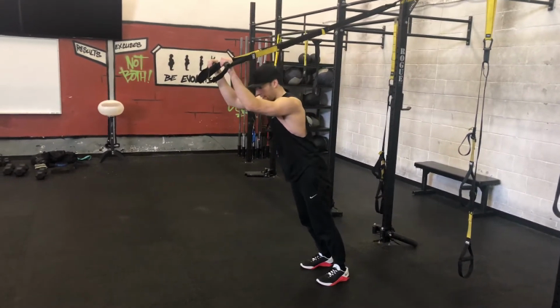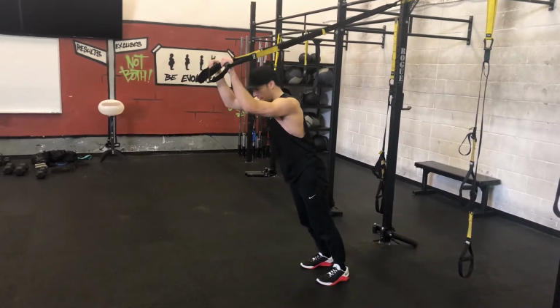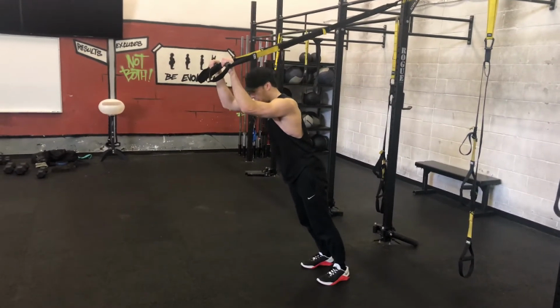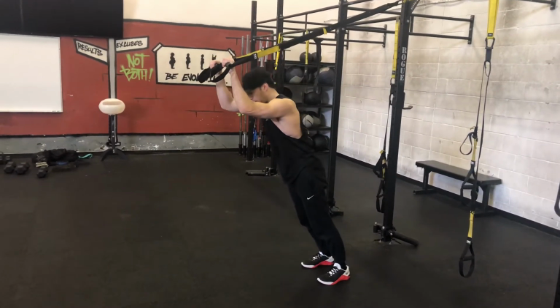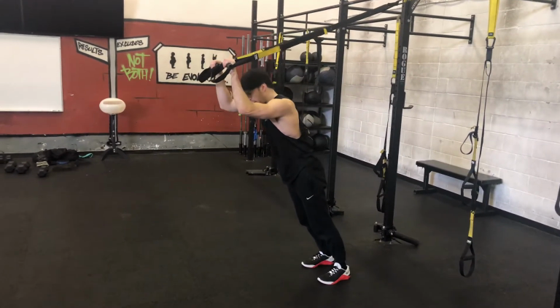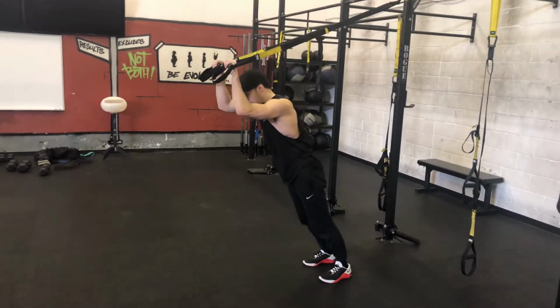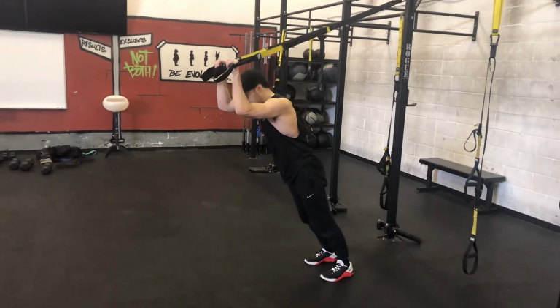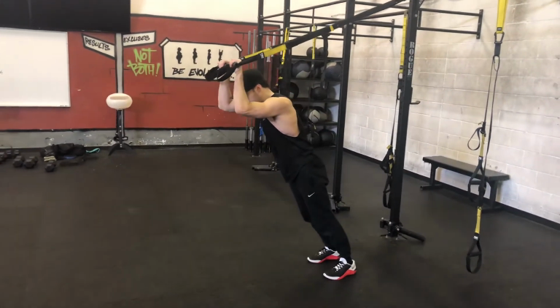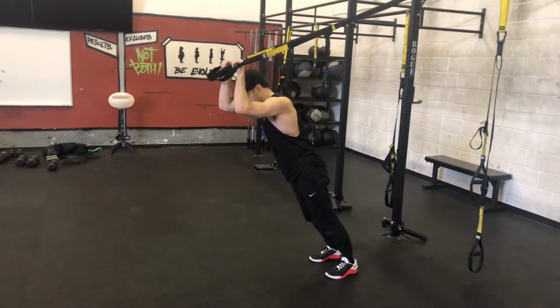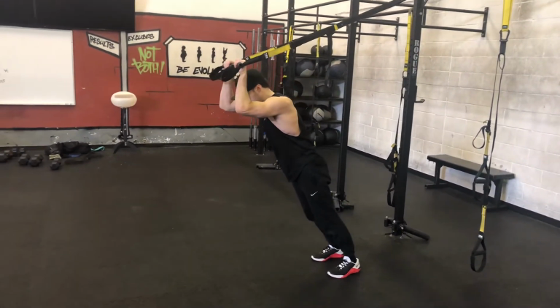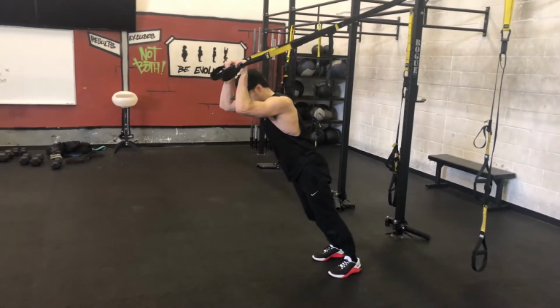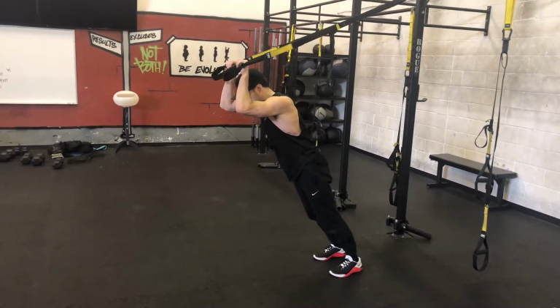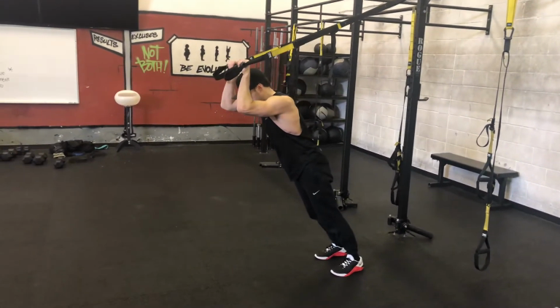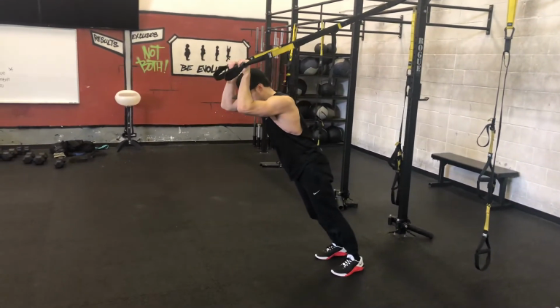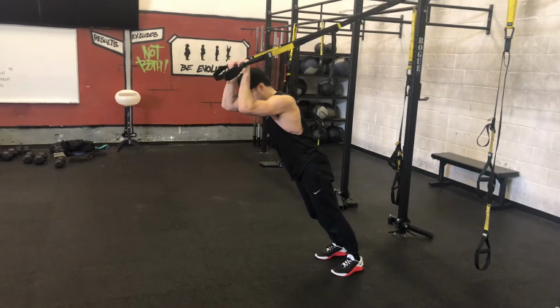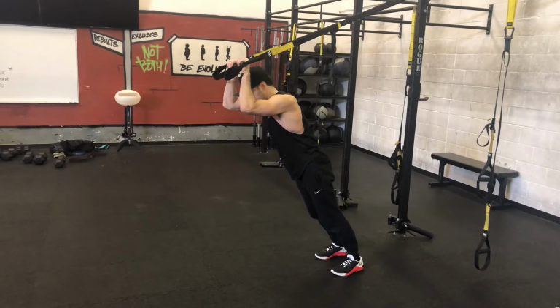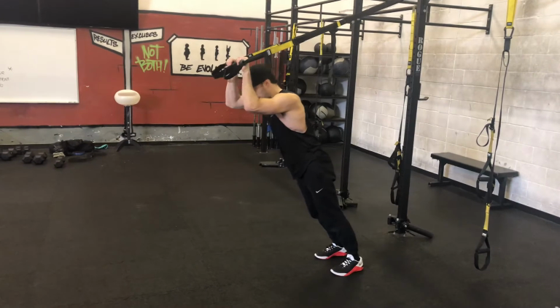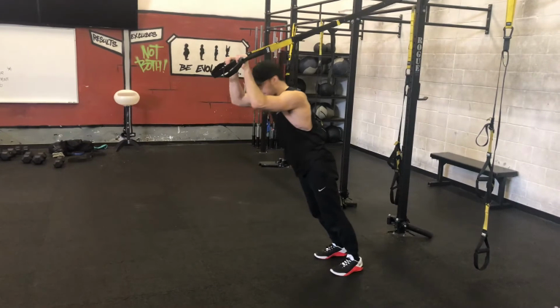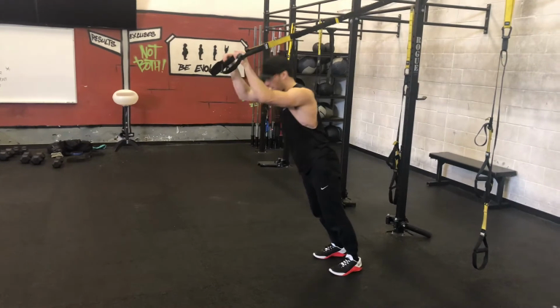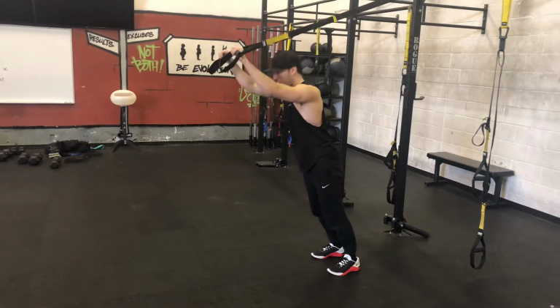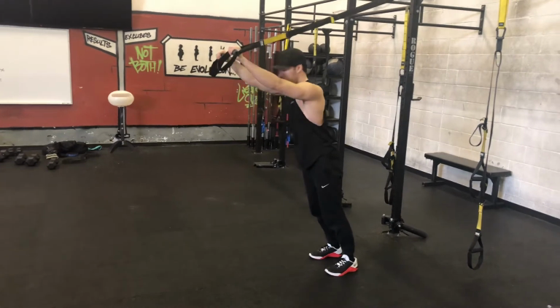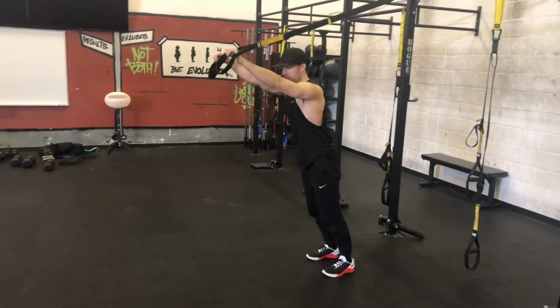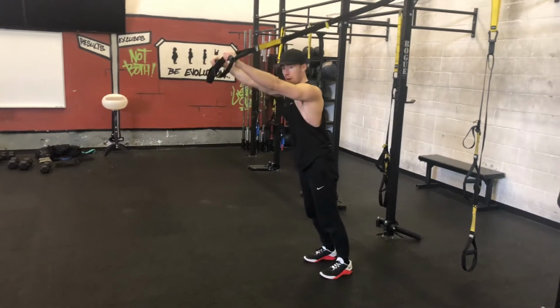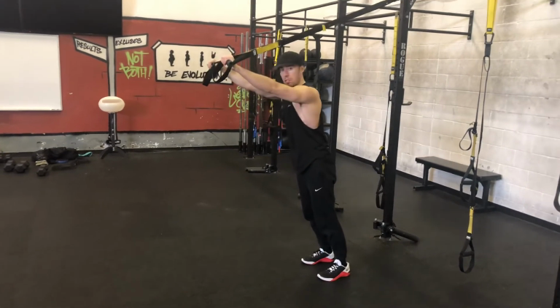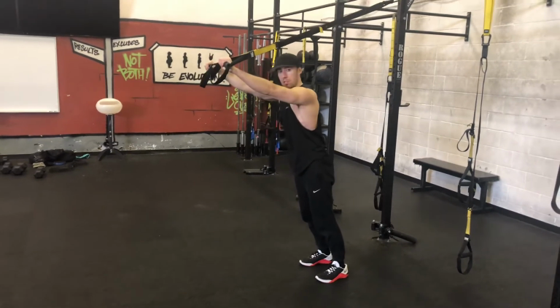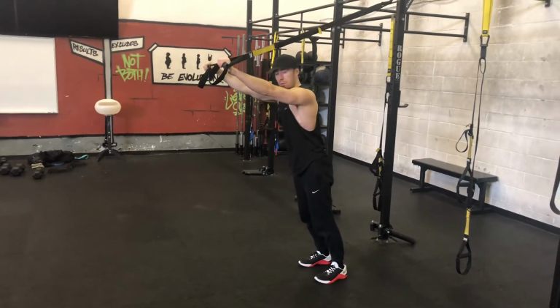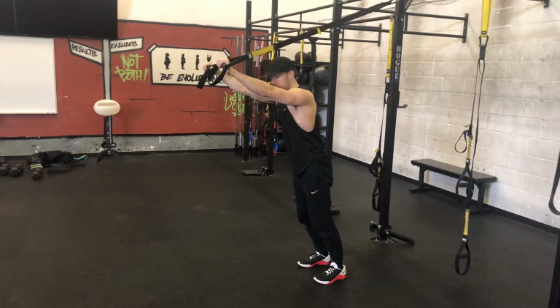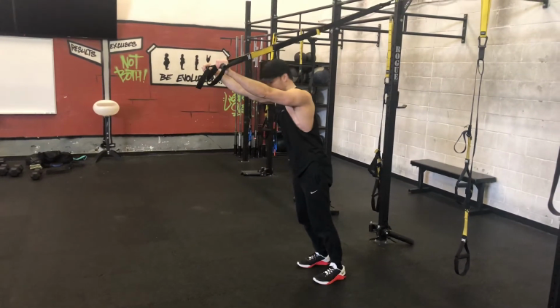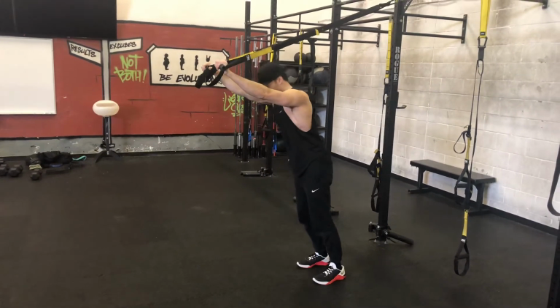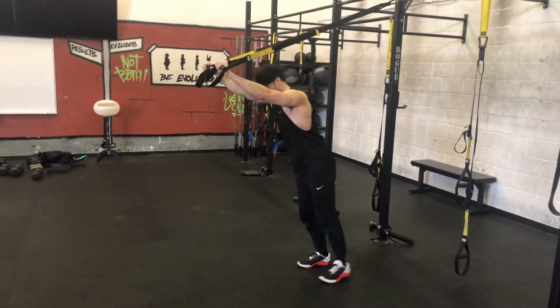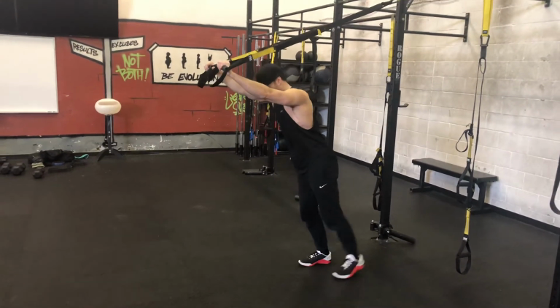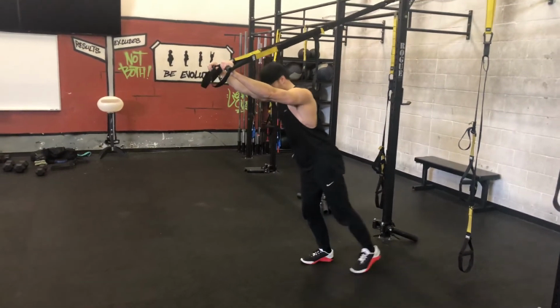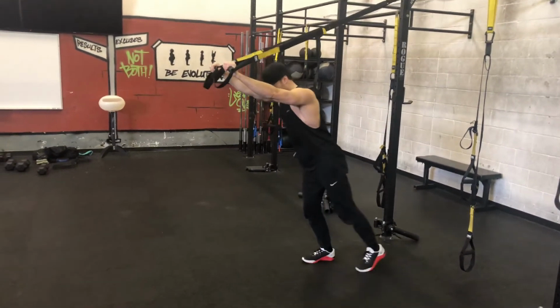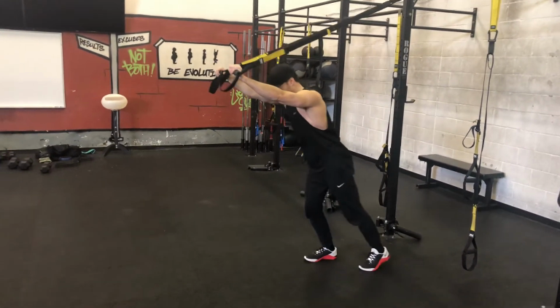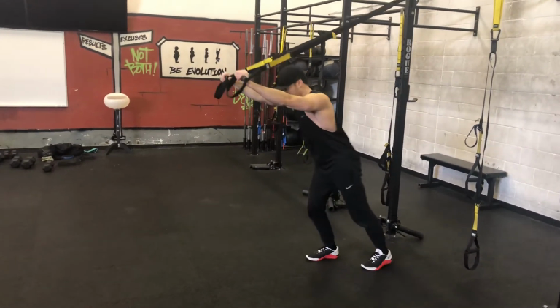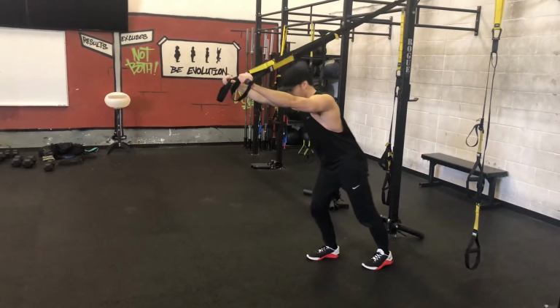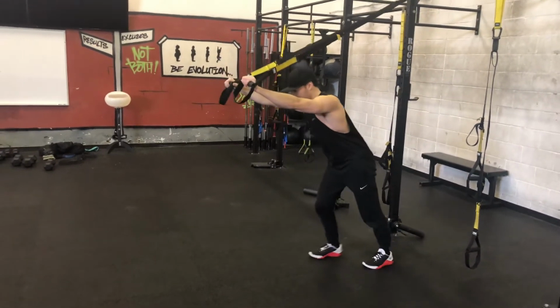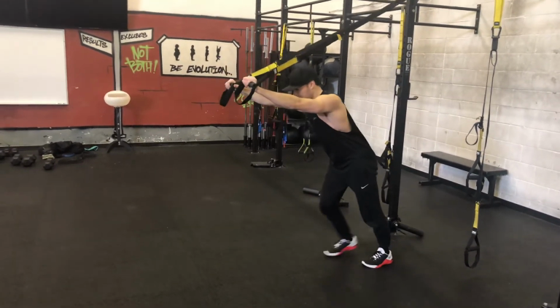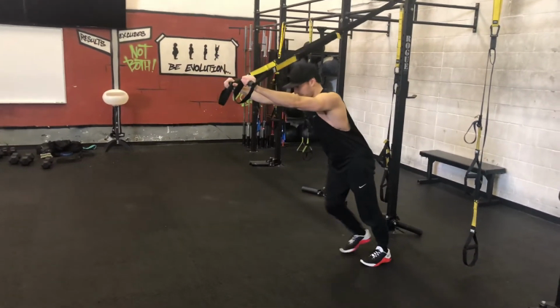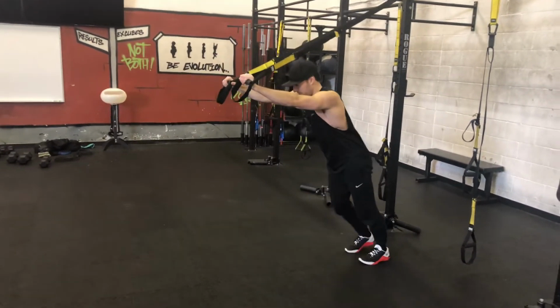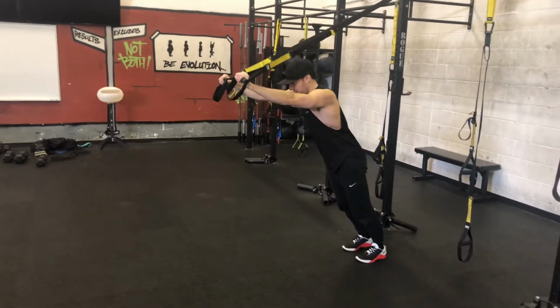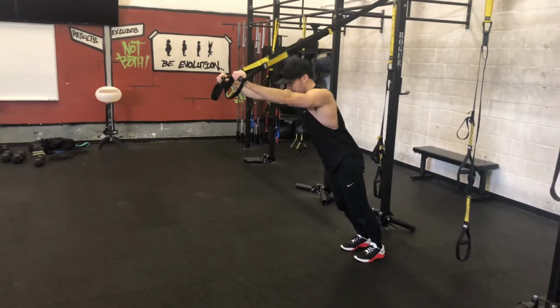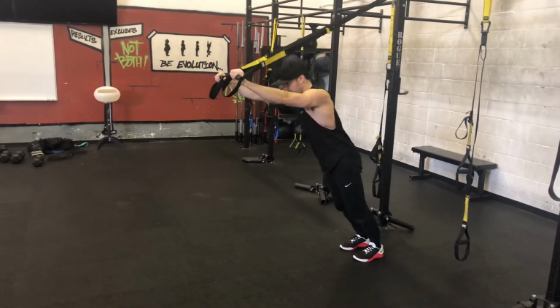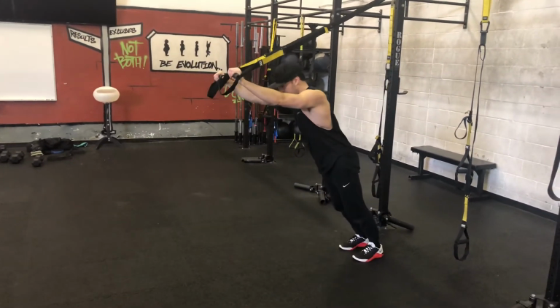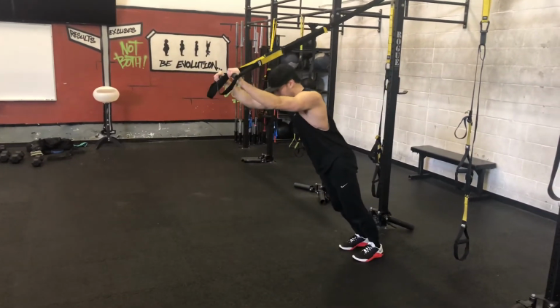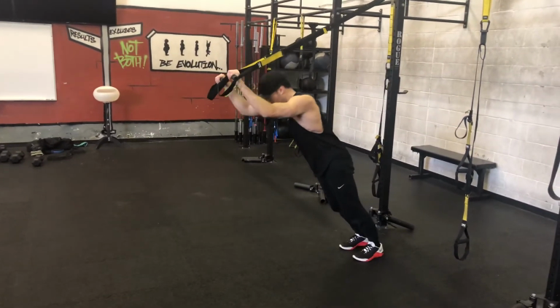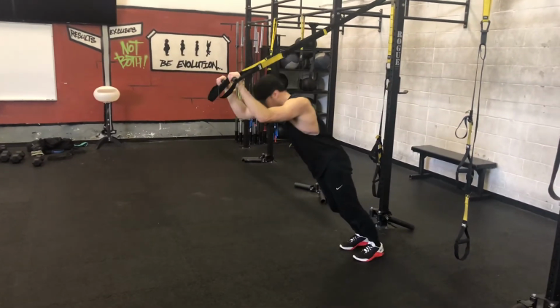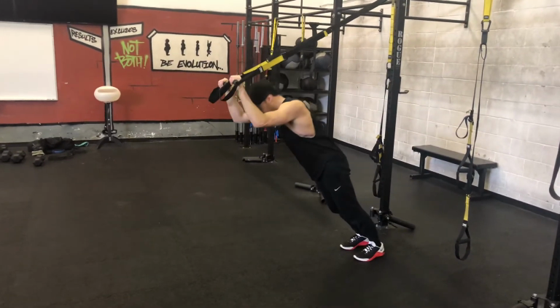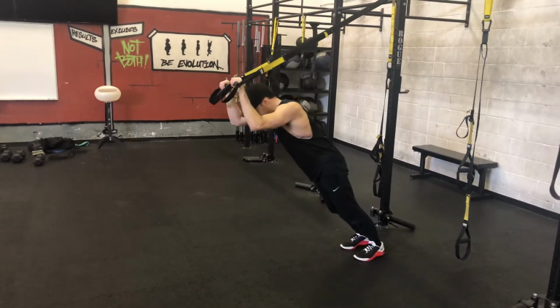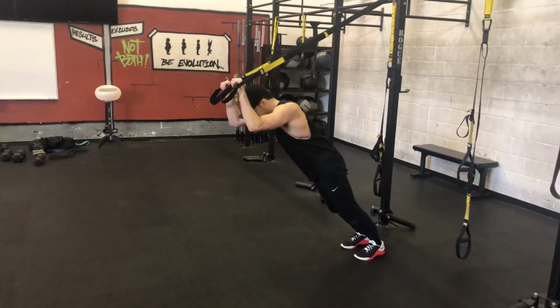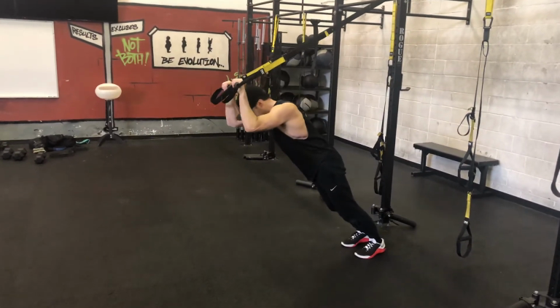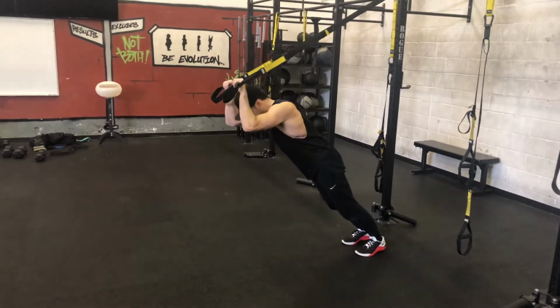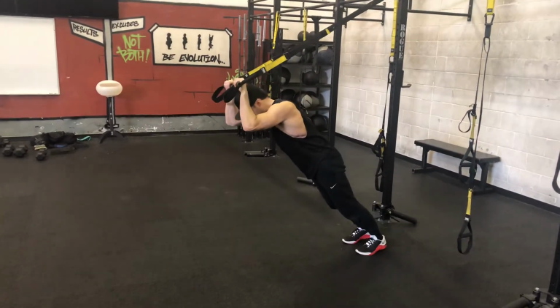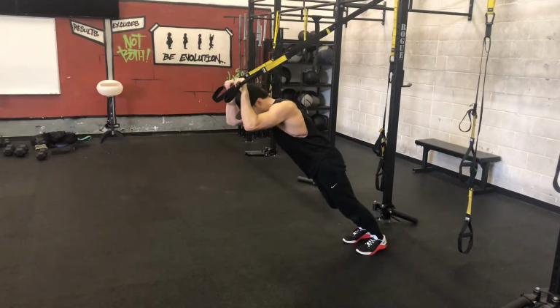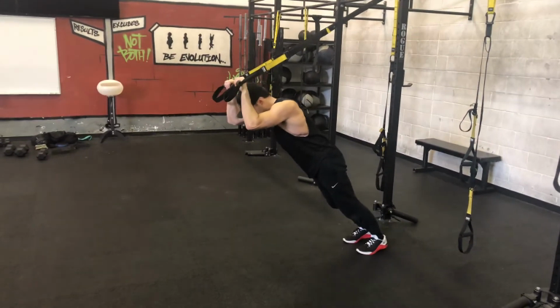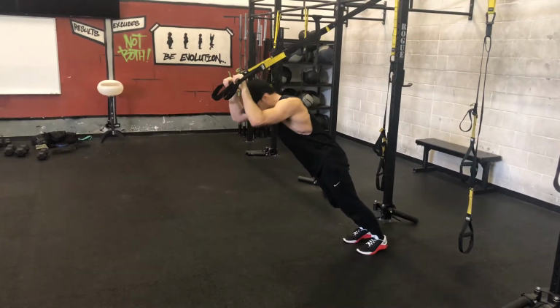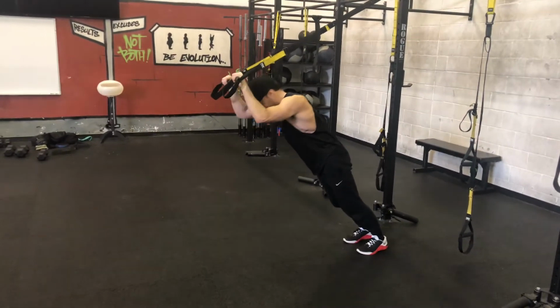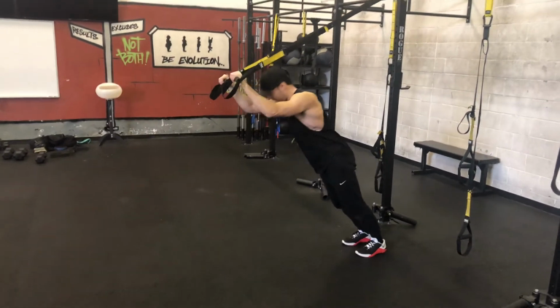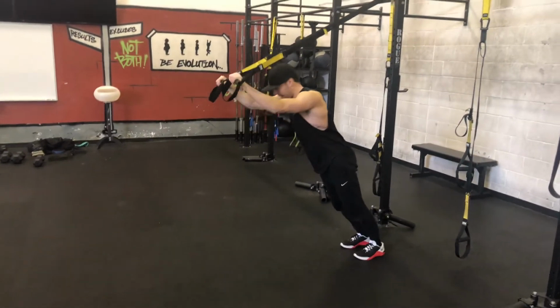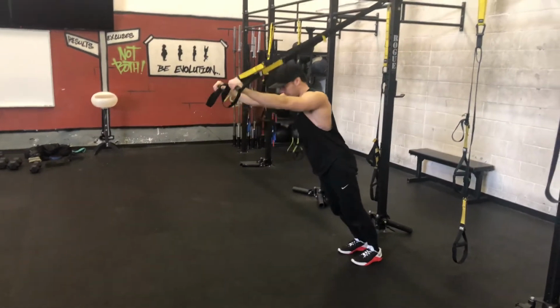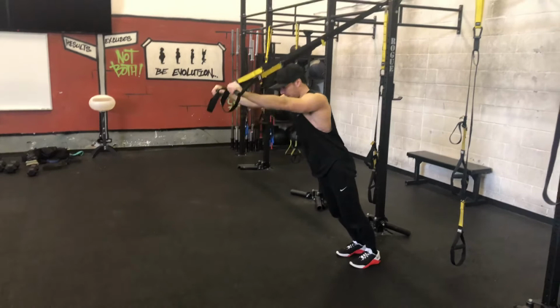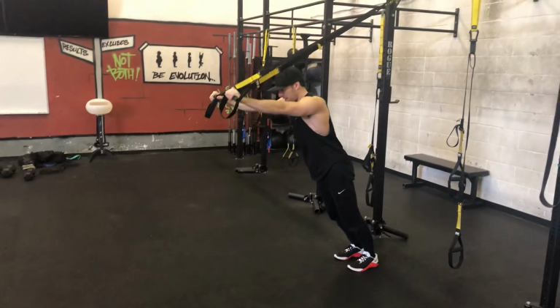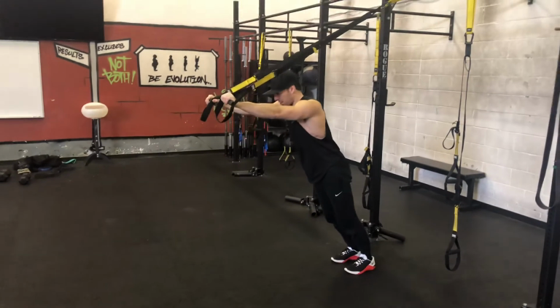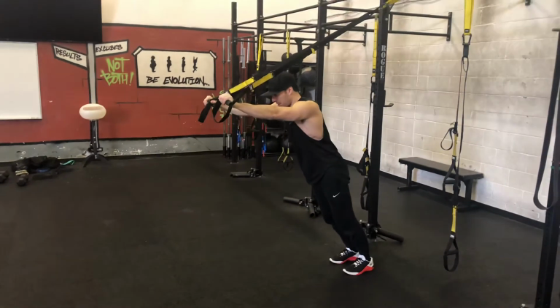Inhale down, exhale up. If that was too easy, I take a step back. Inhale down, exhale up.